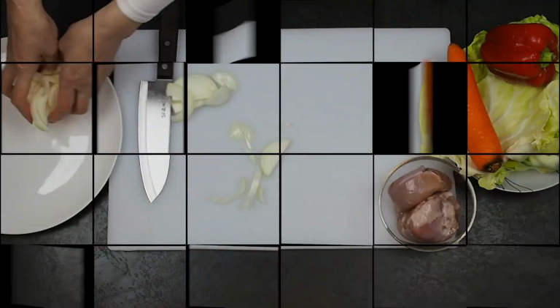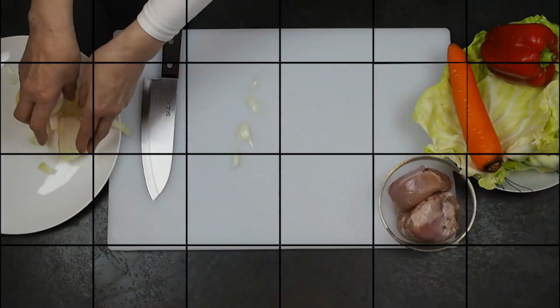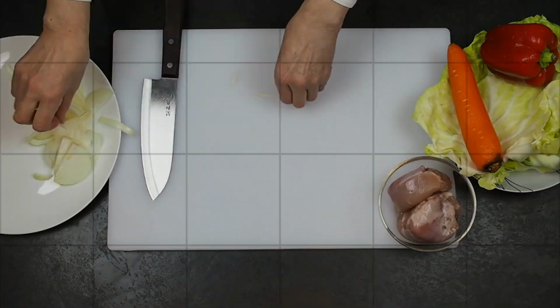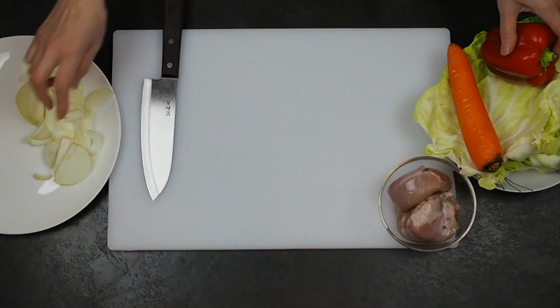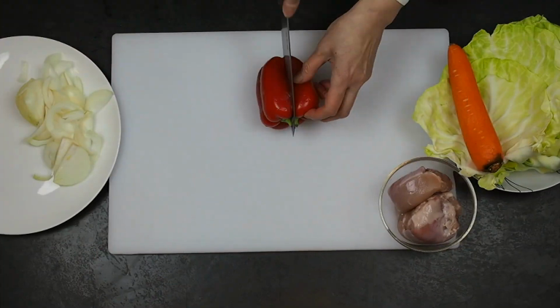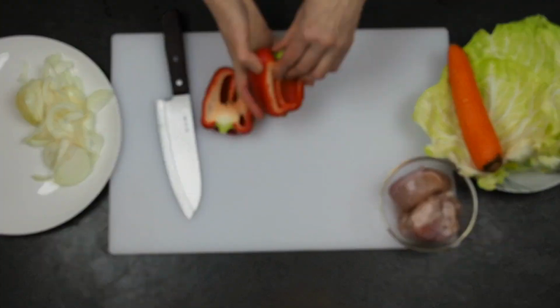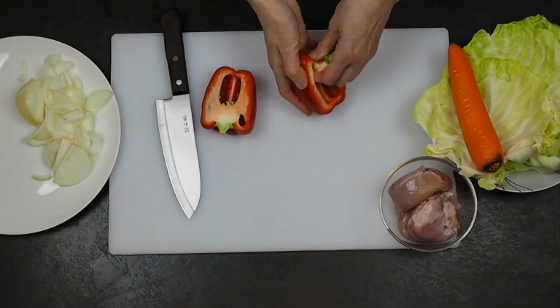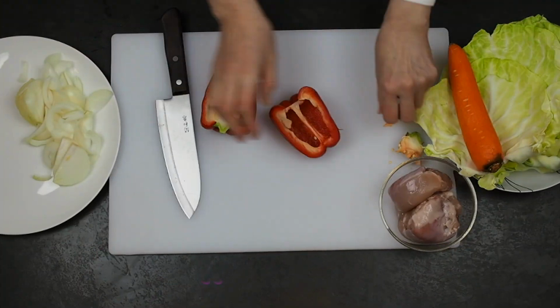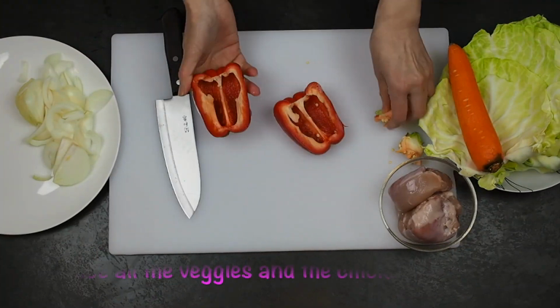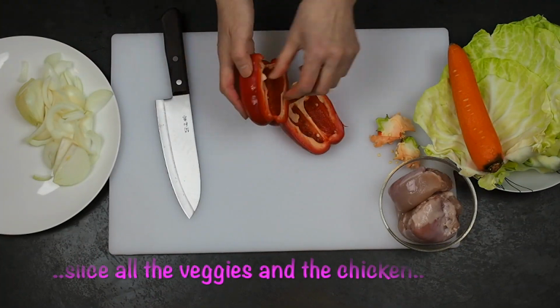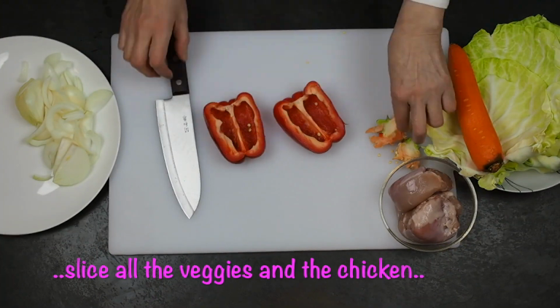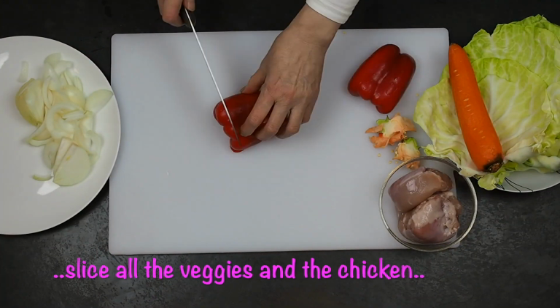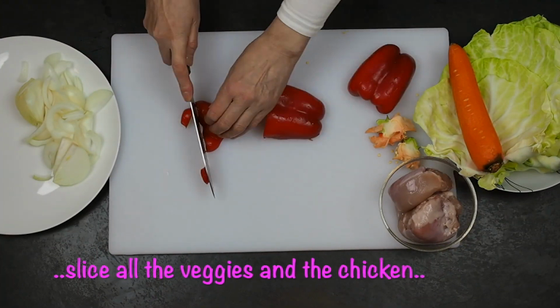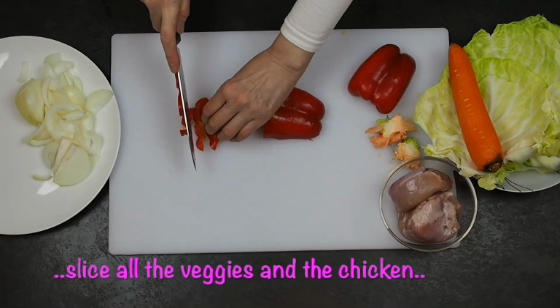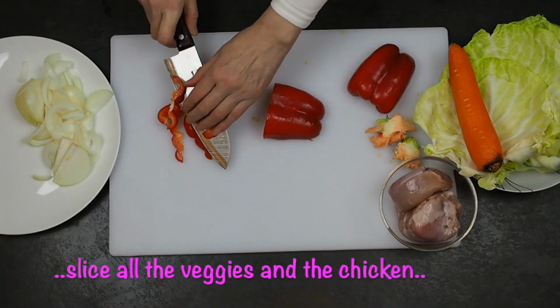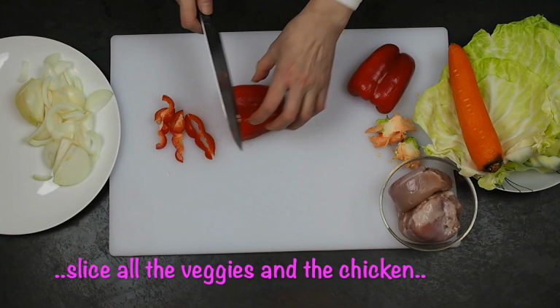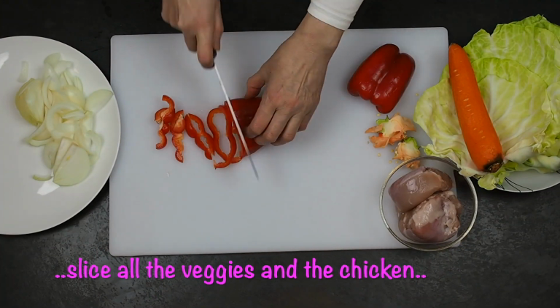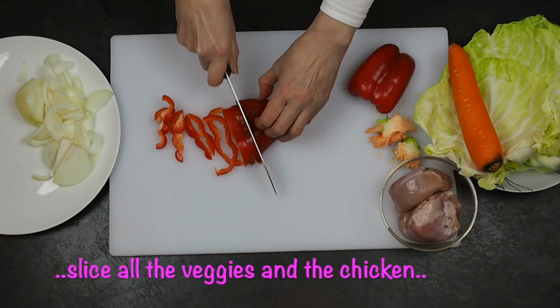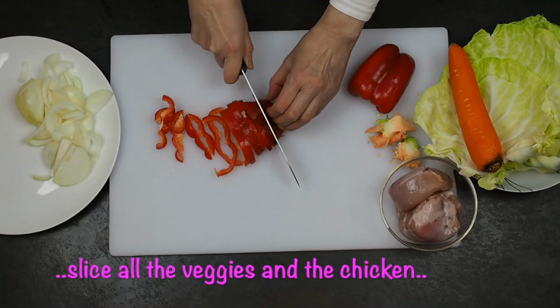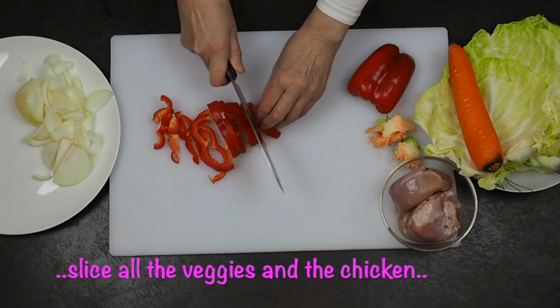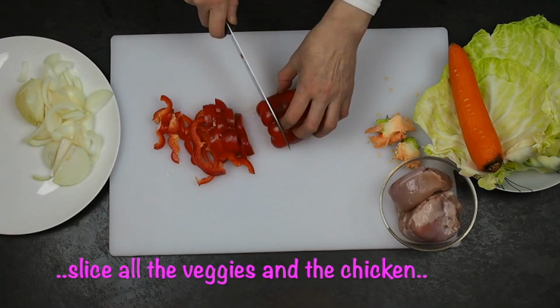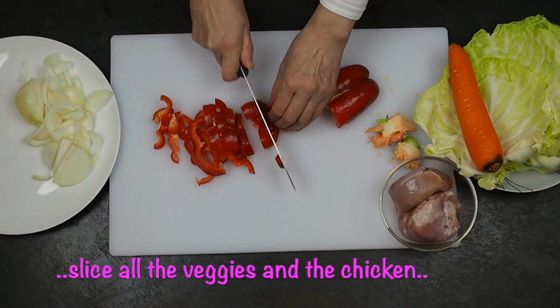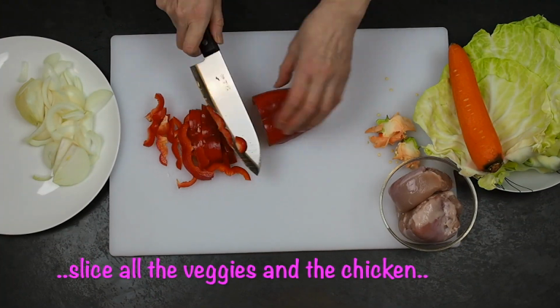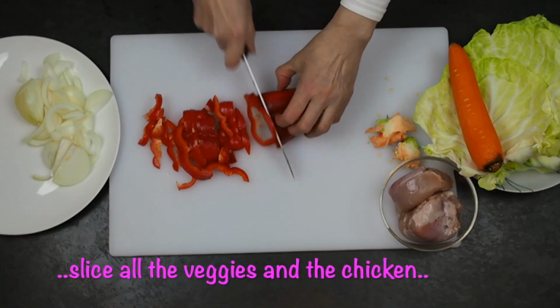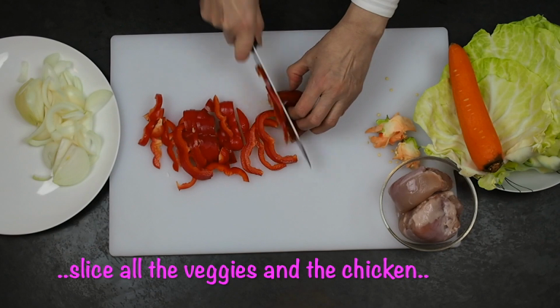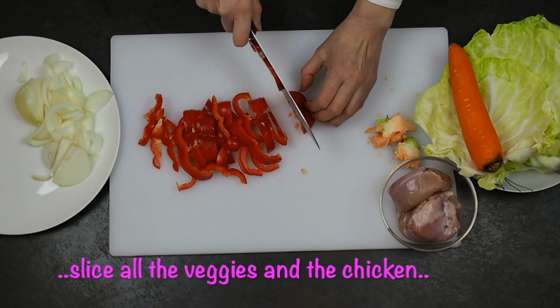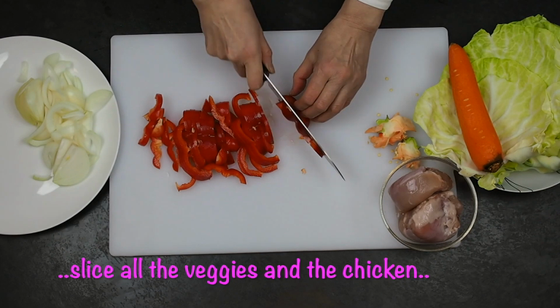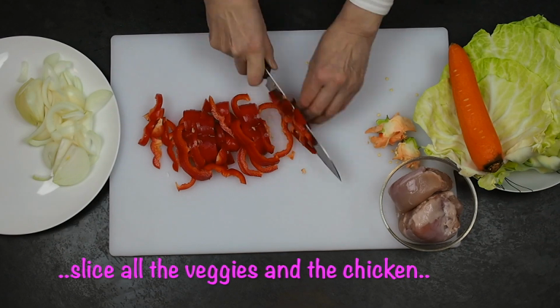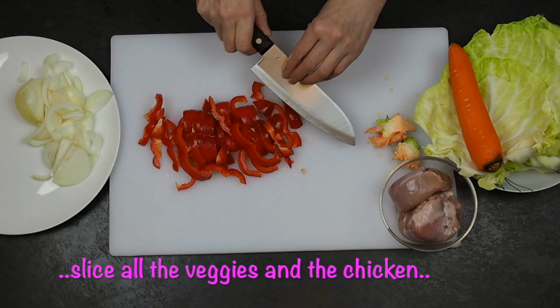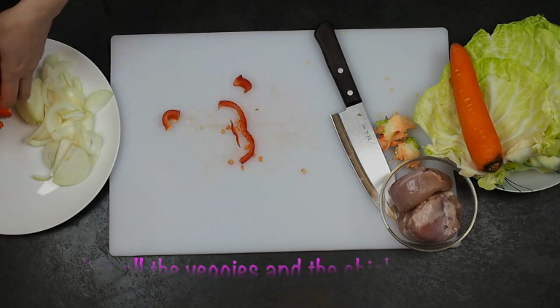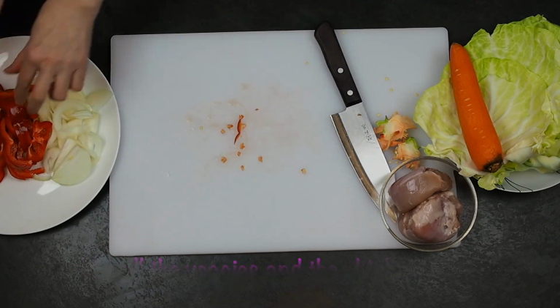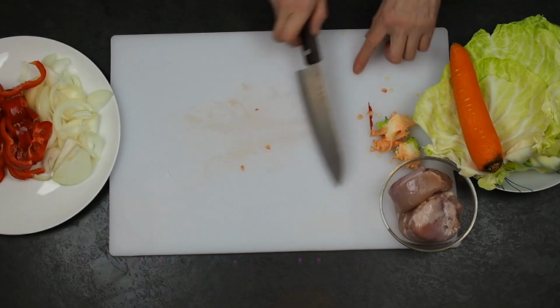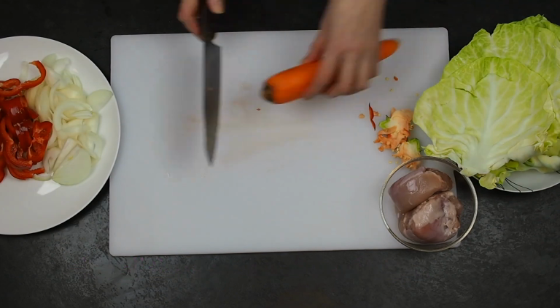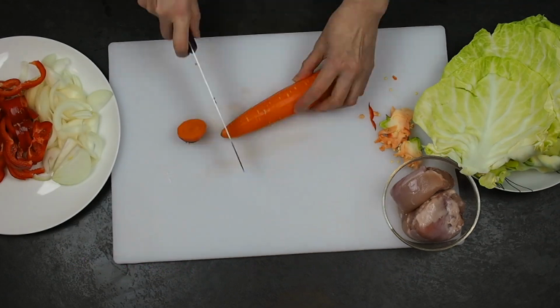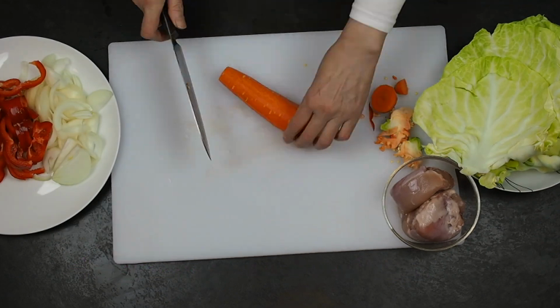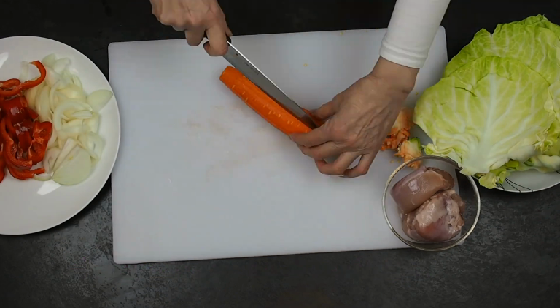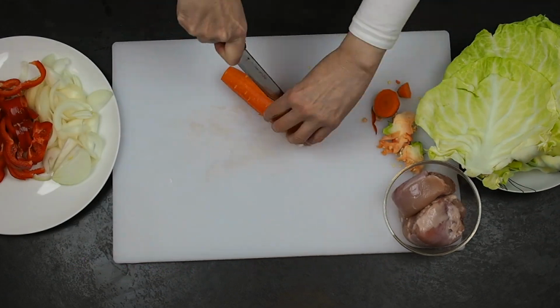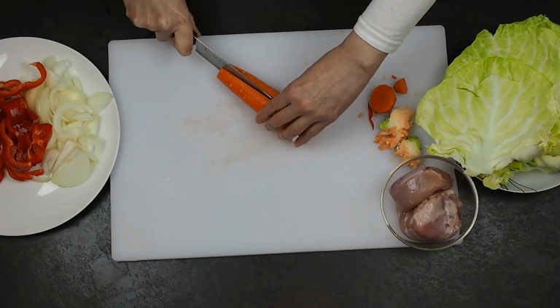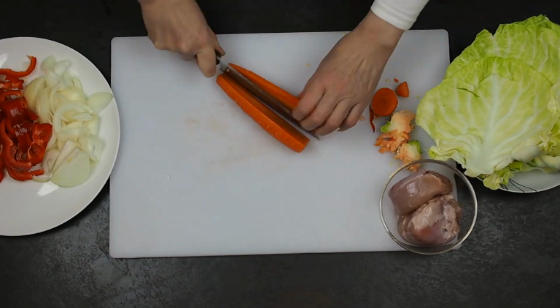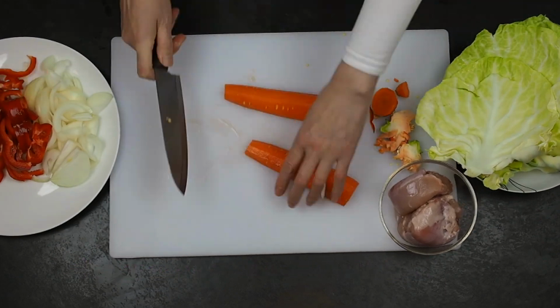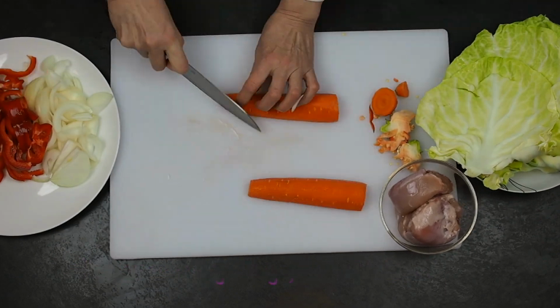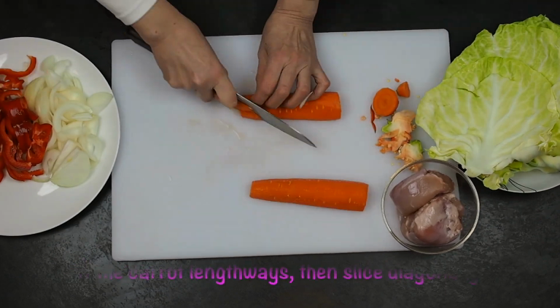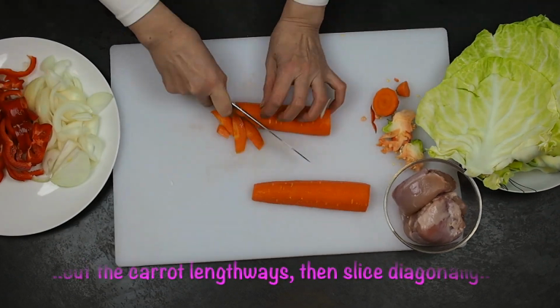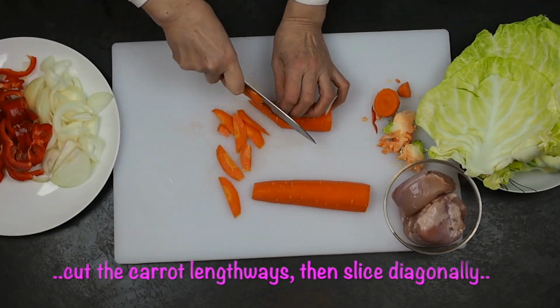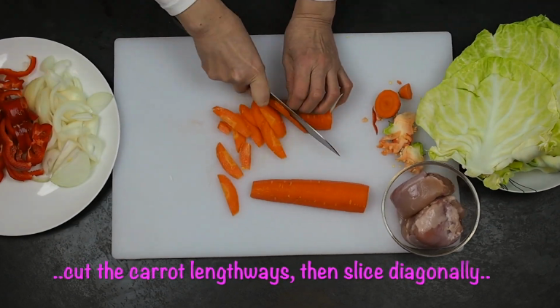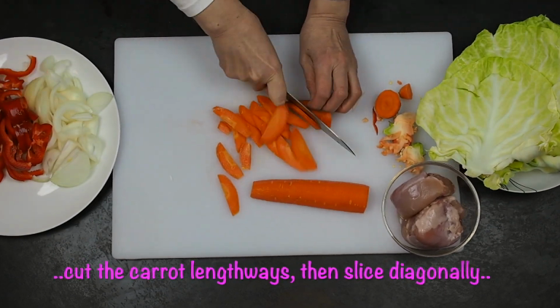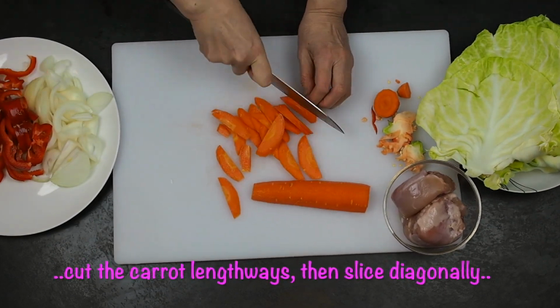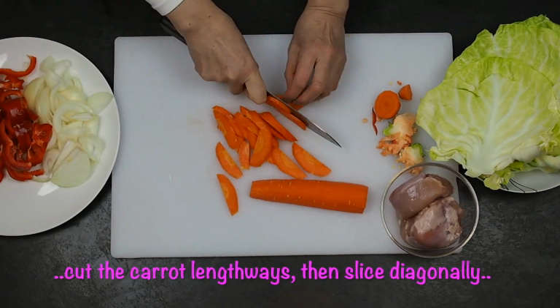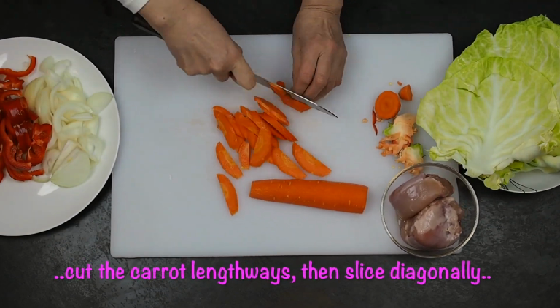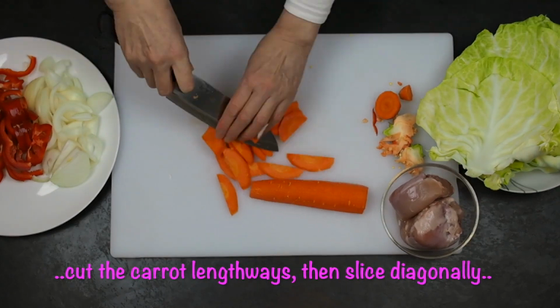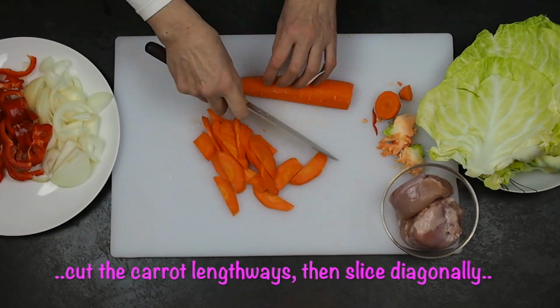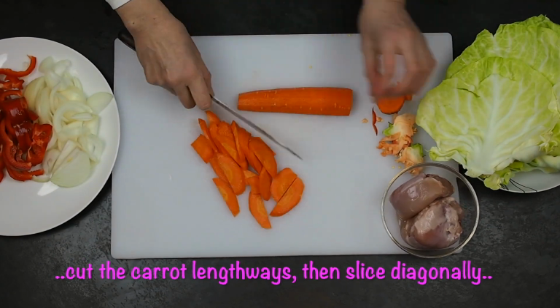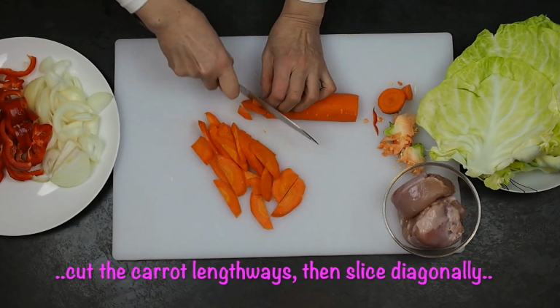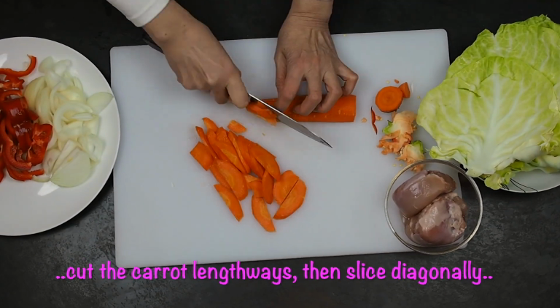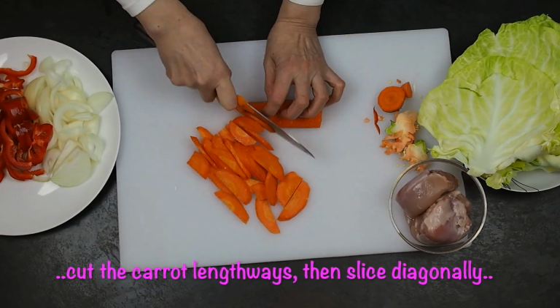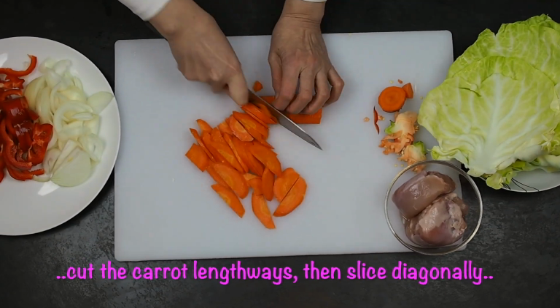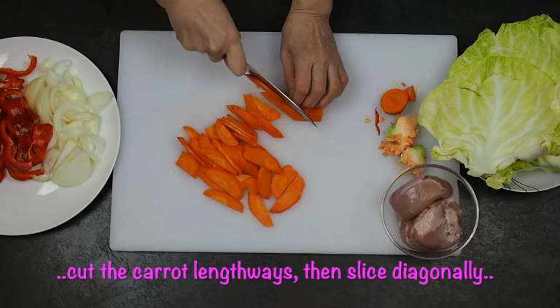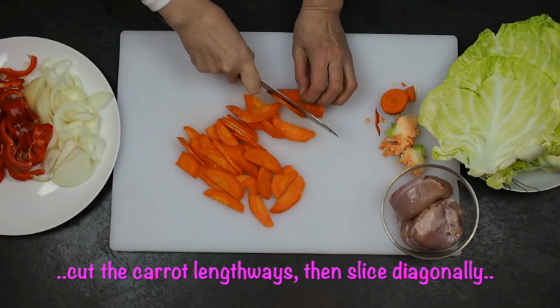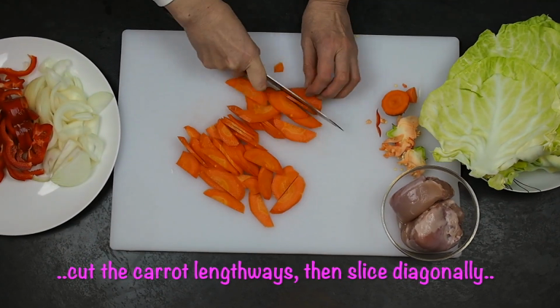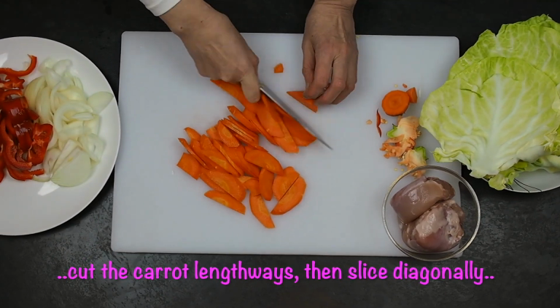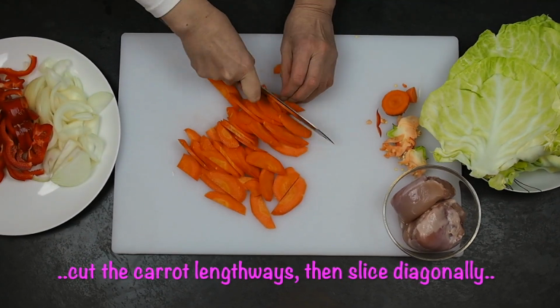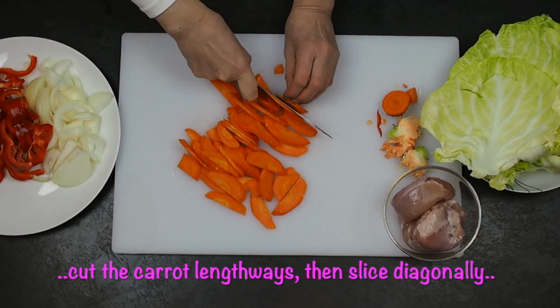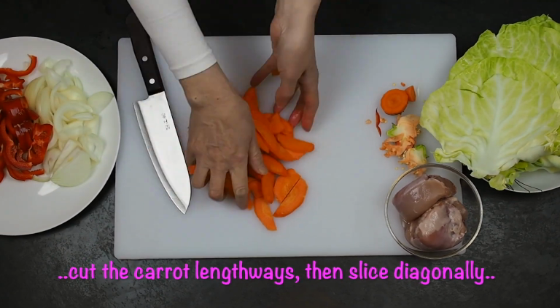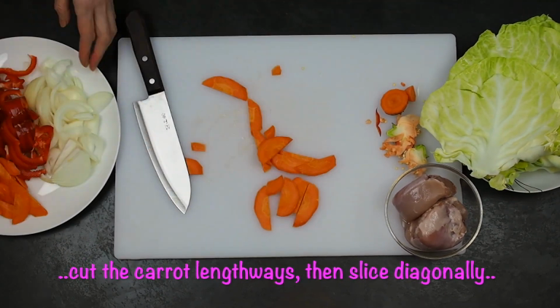Now slice all the vegetables and chicken like this. I cut the carrot in half lengthways and then slice diagonally.